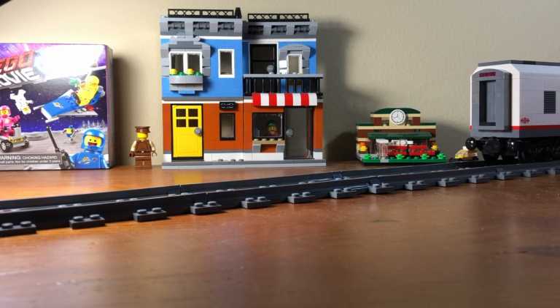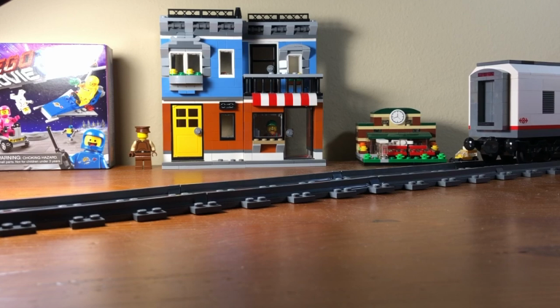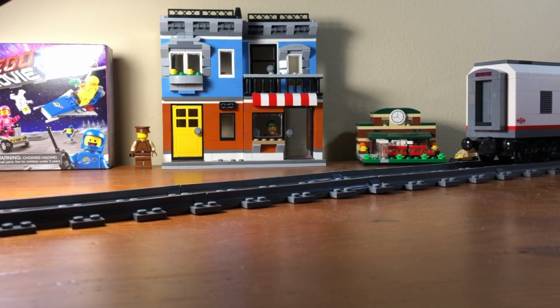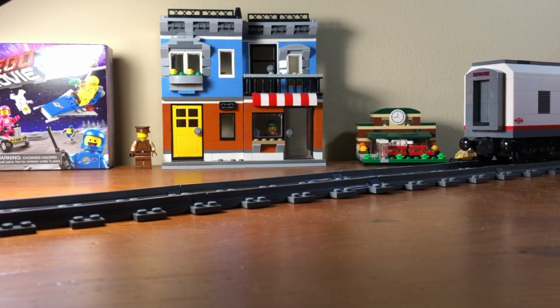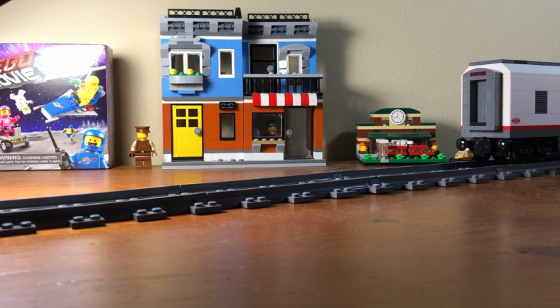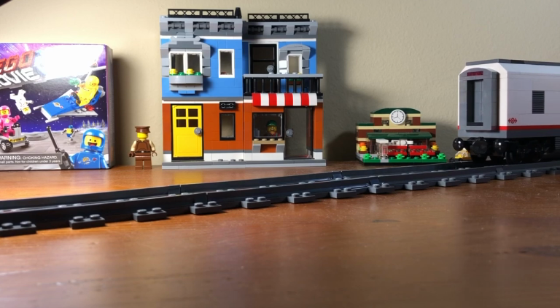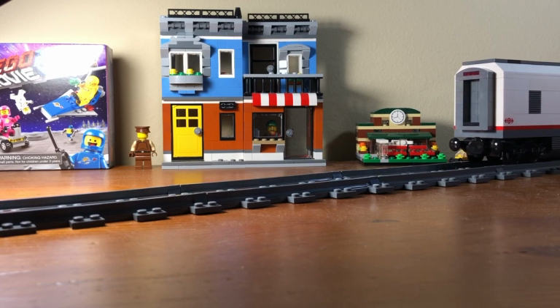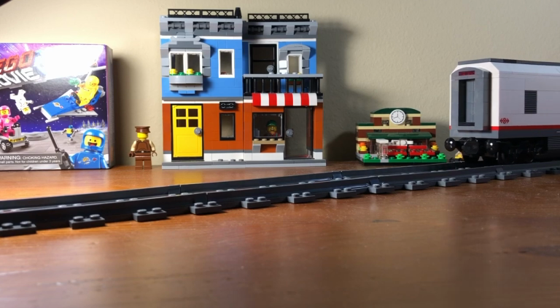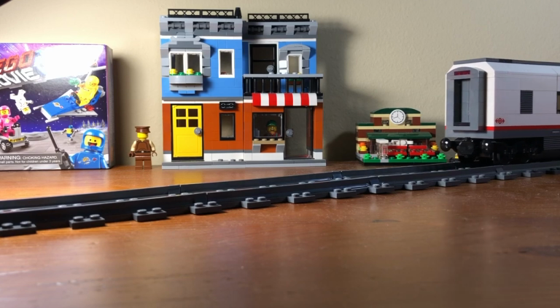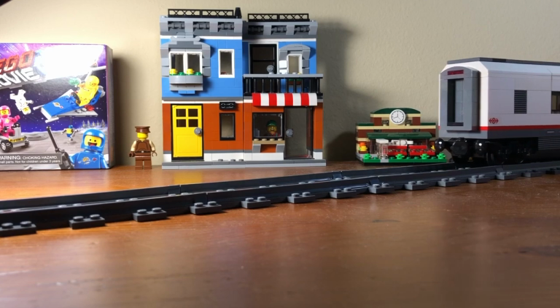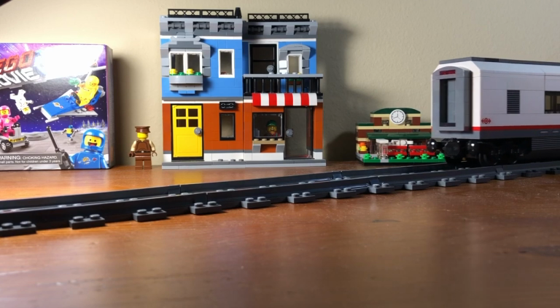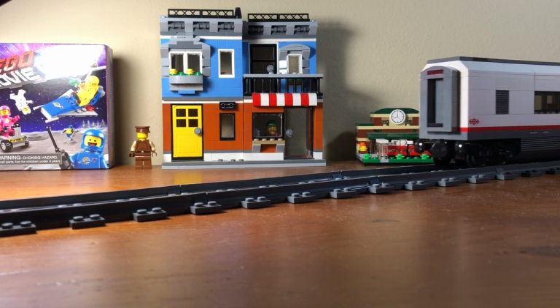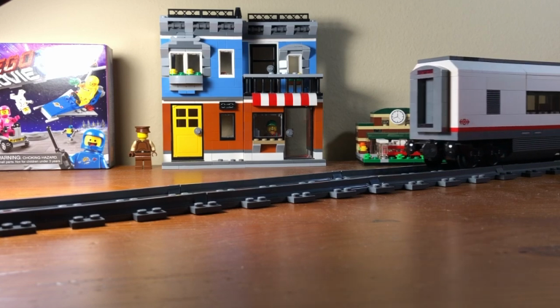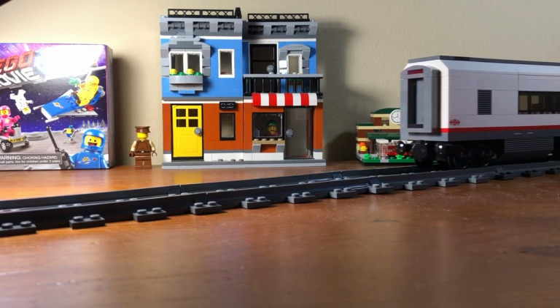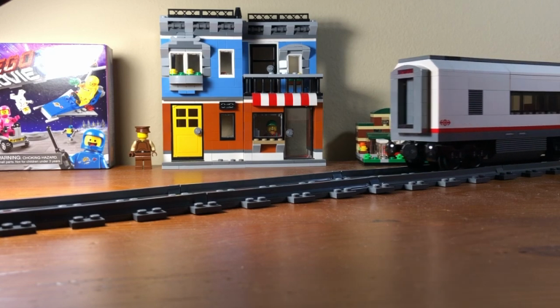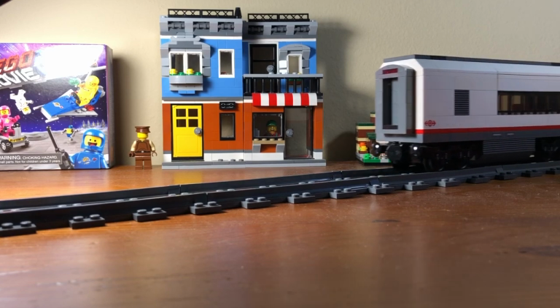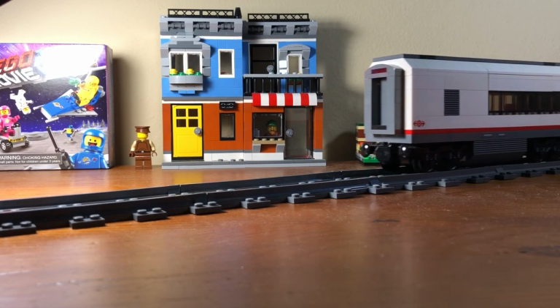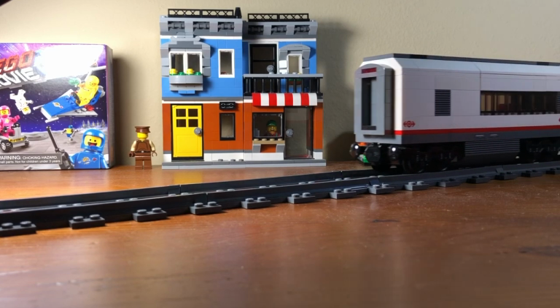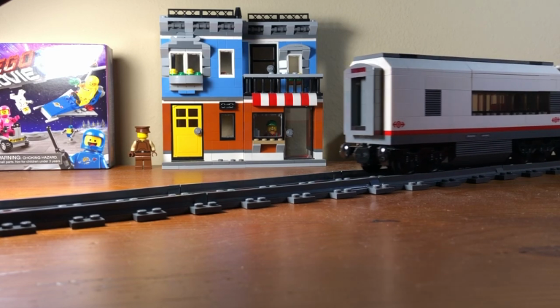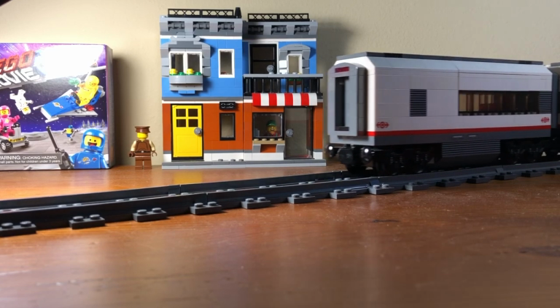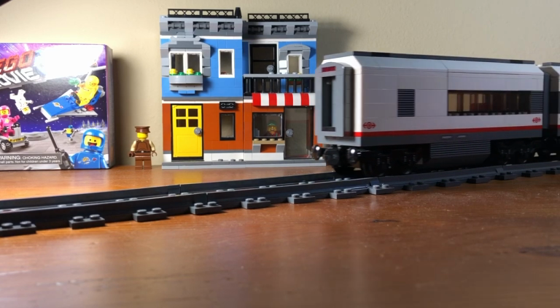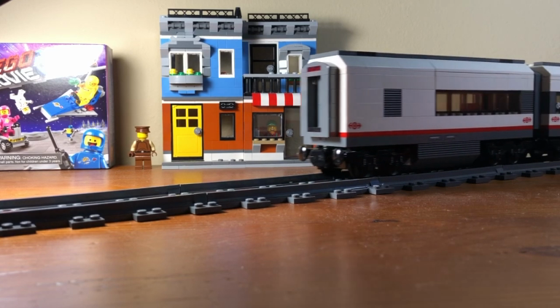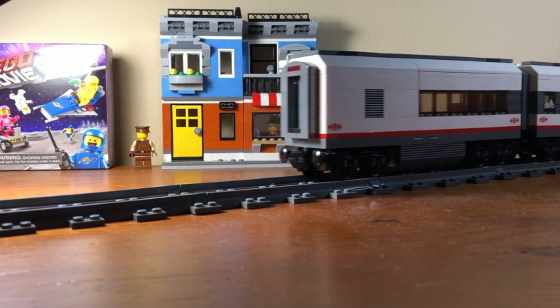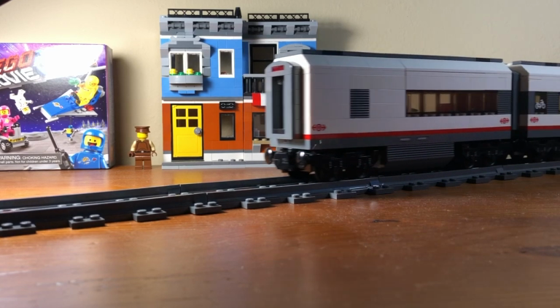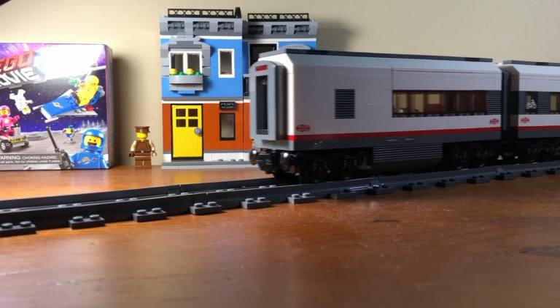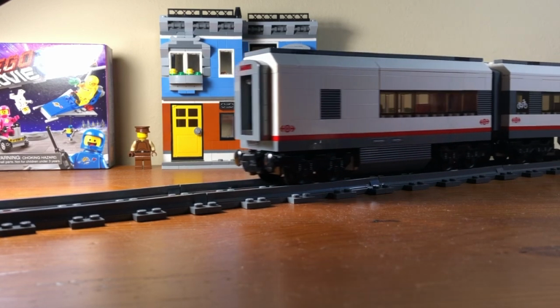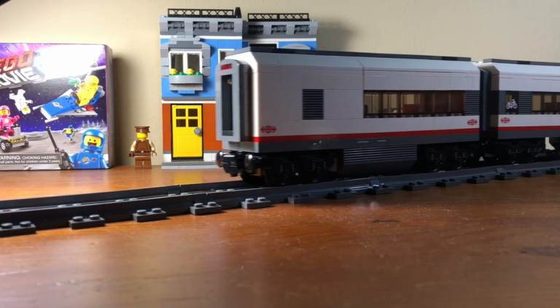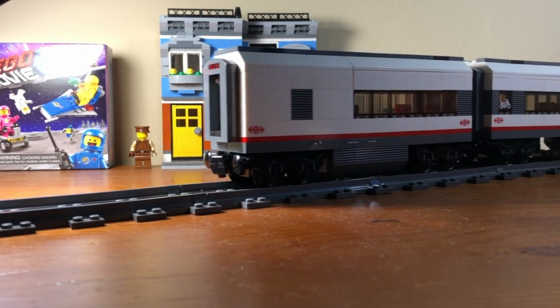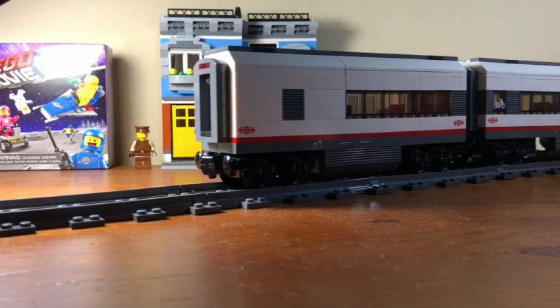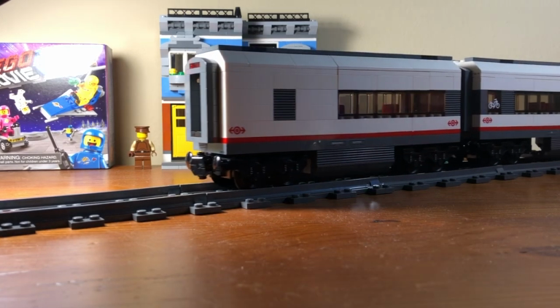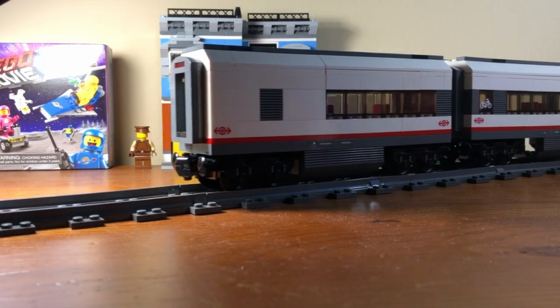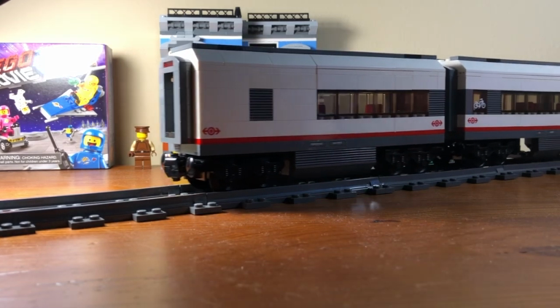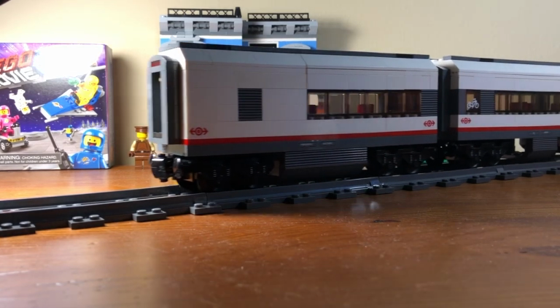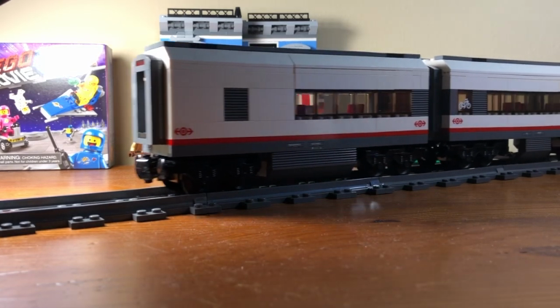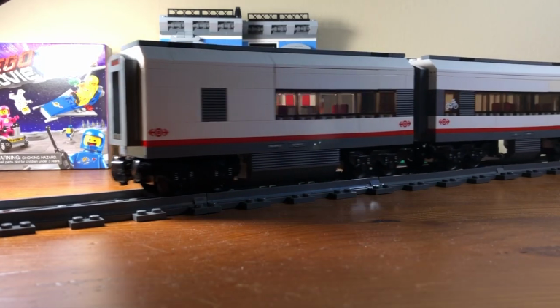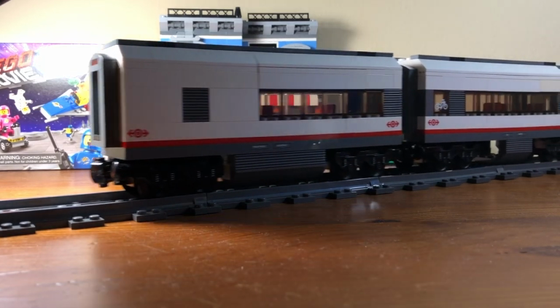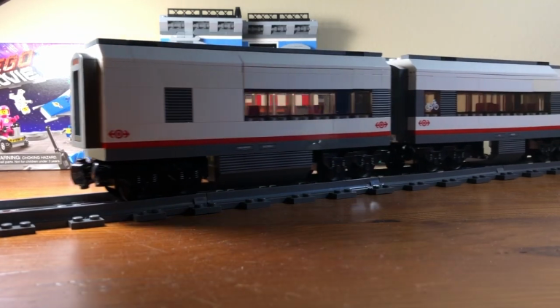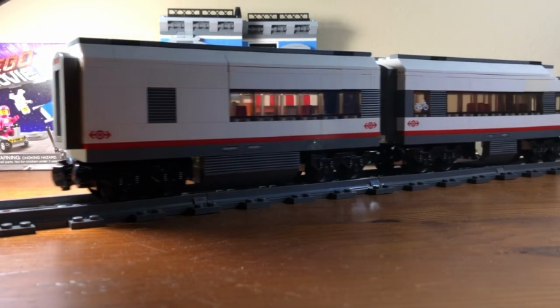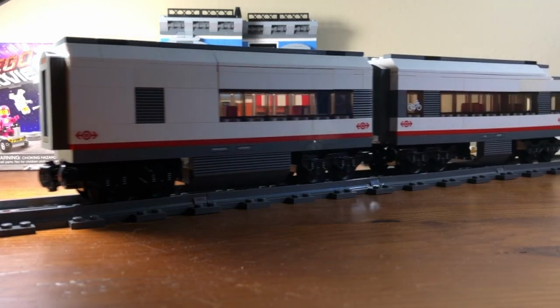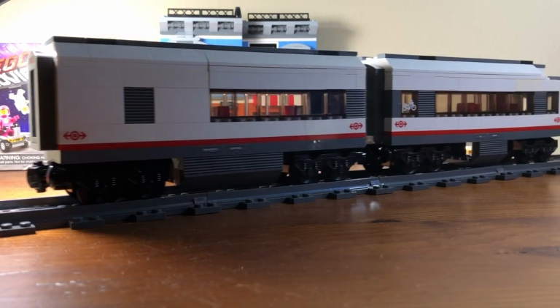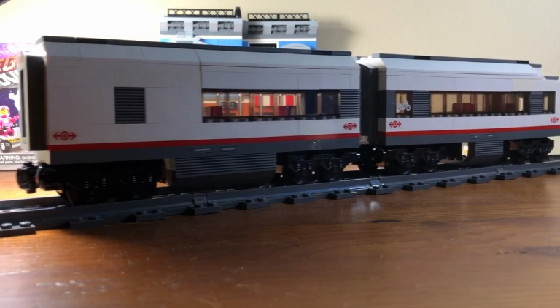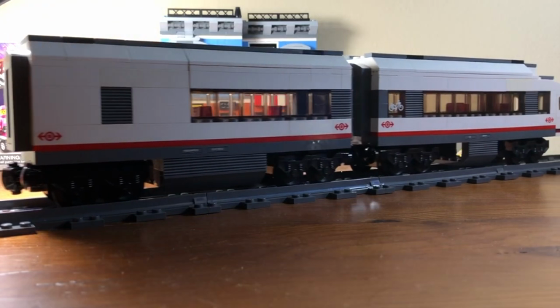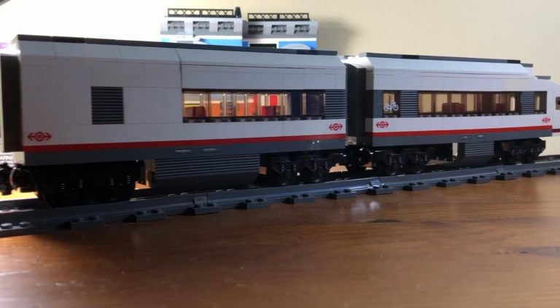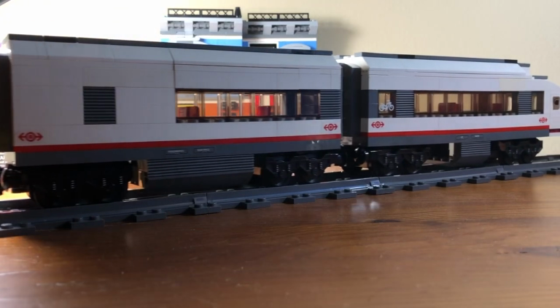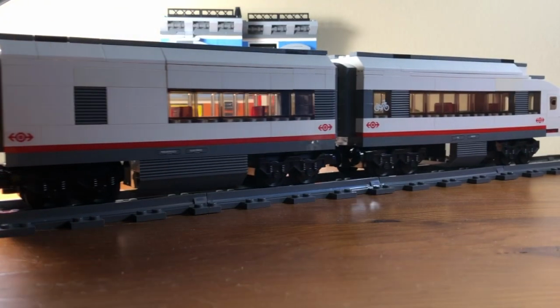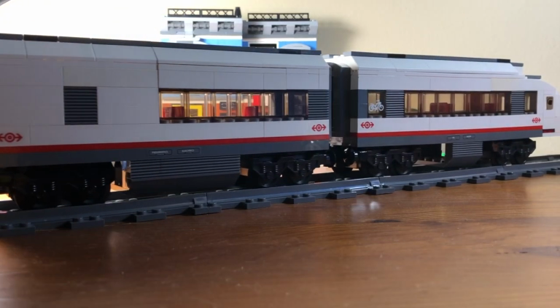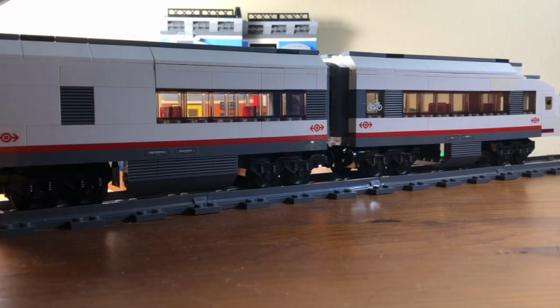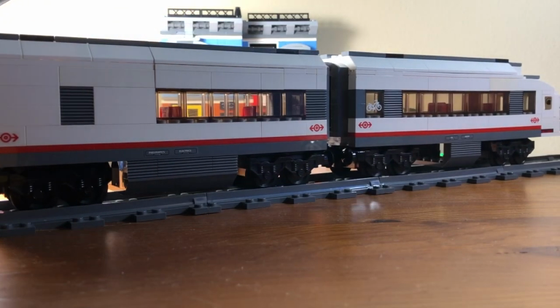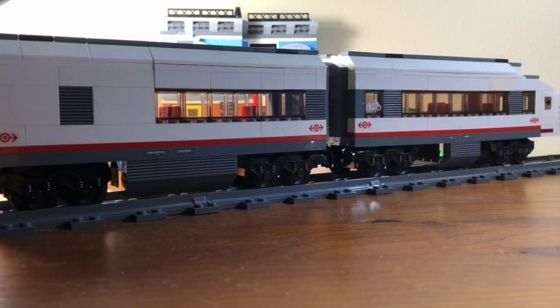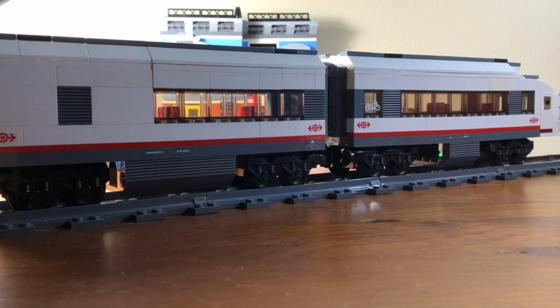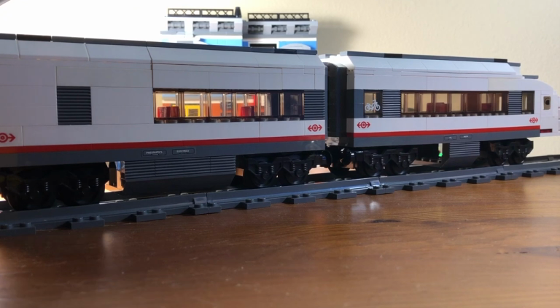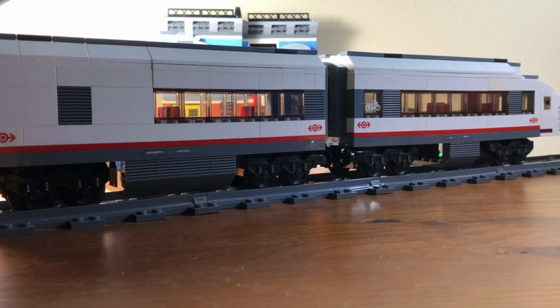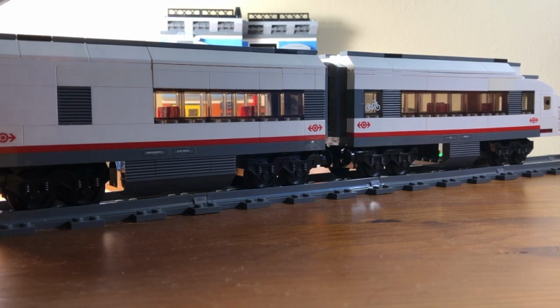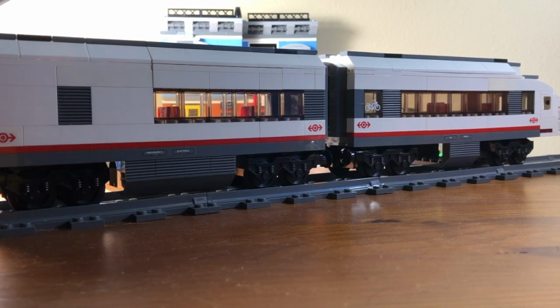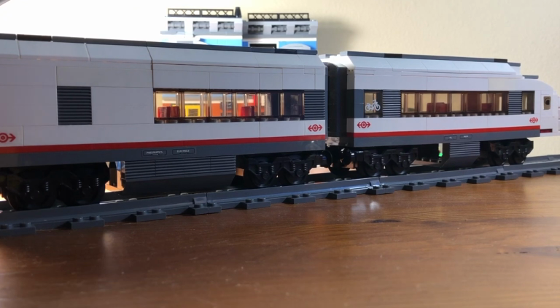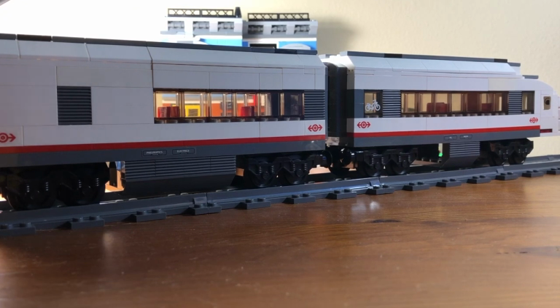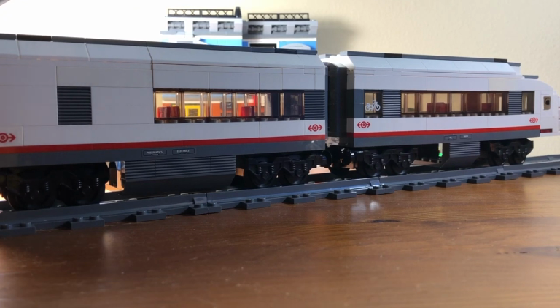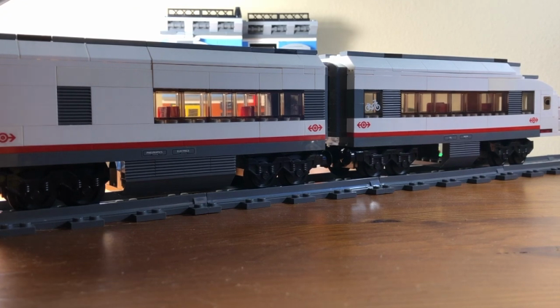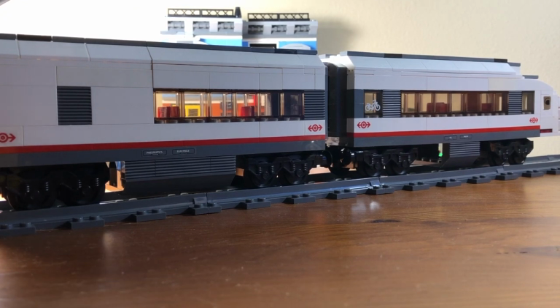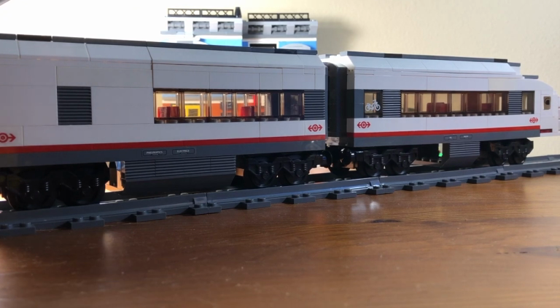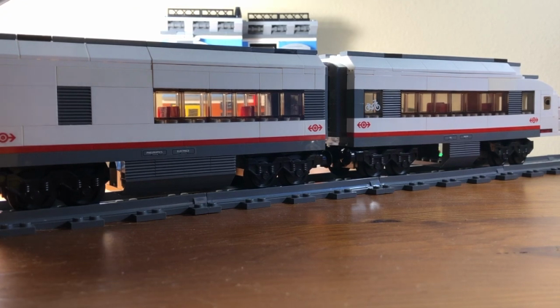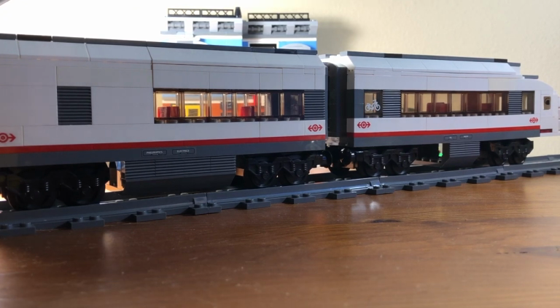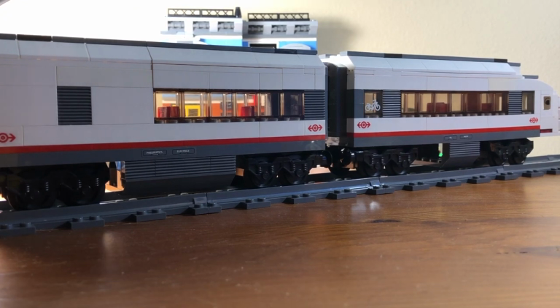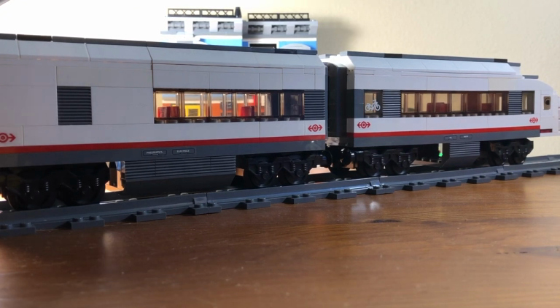Hello and welcome to my second LEGO MOC showcase. Today we will be looking at two custom passenger cars.